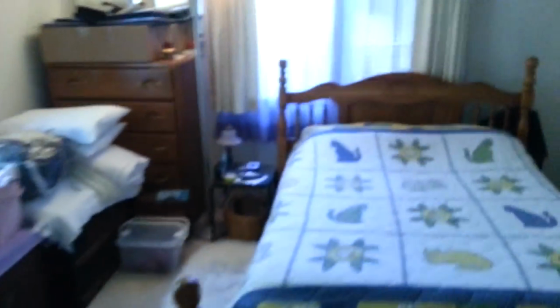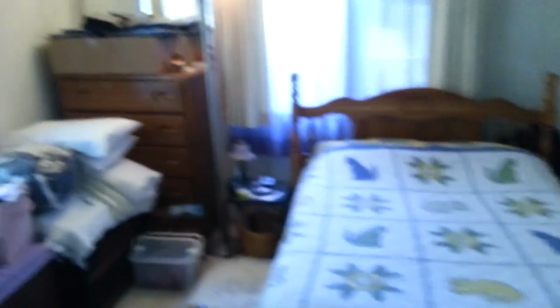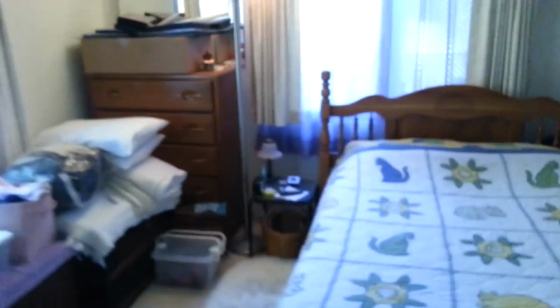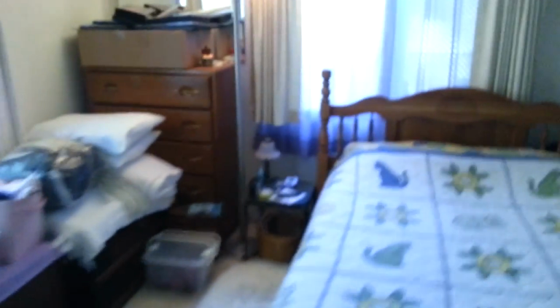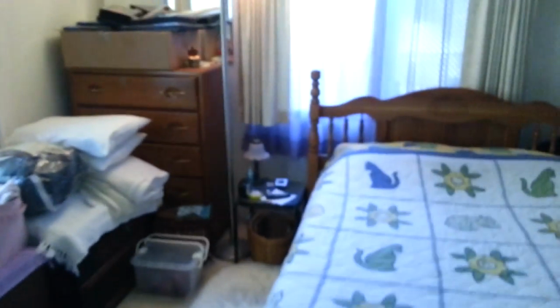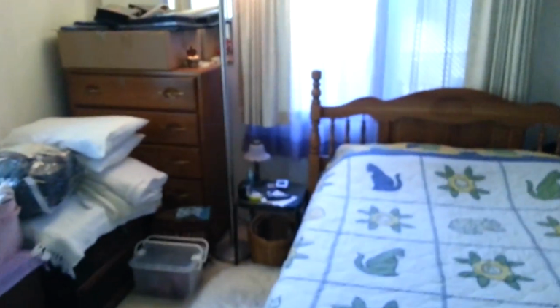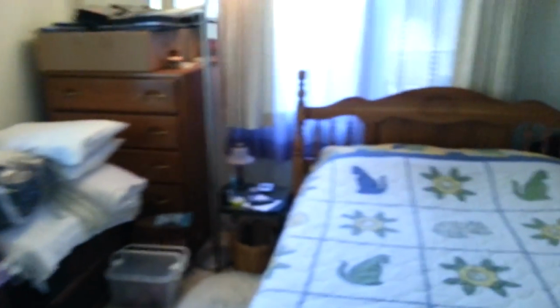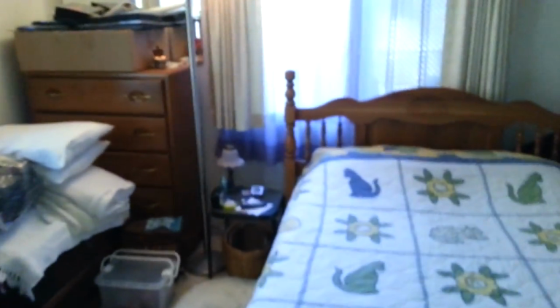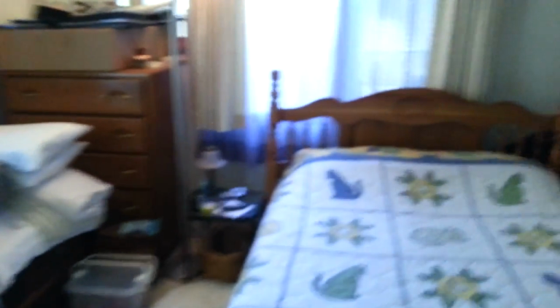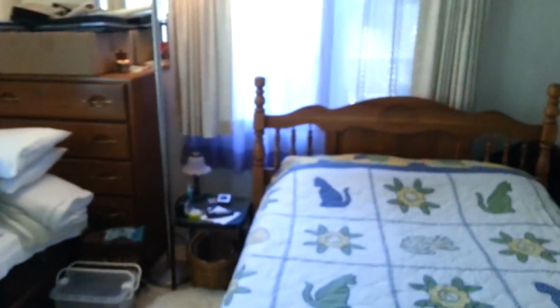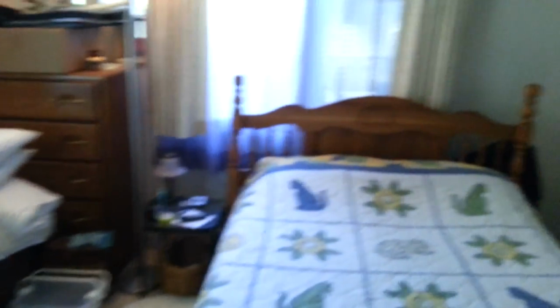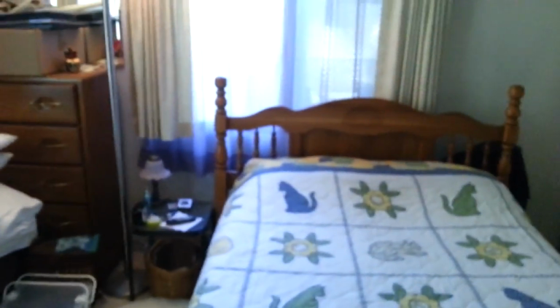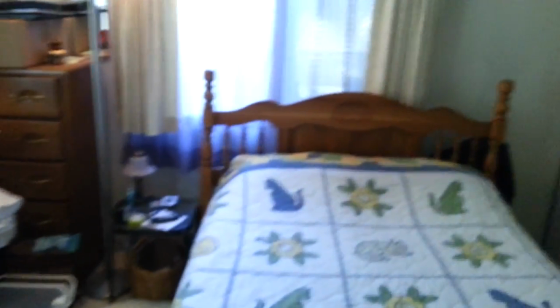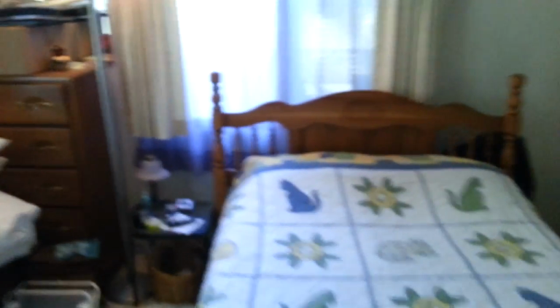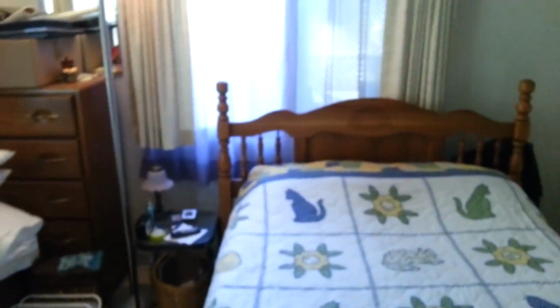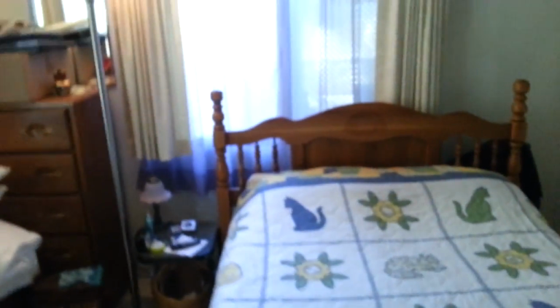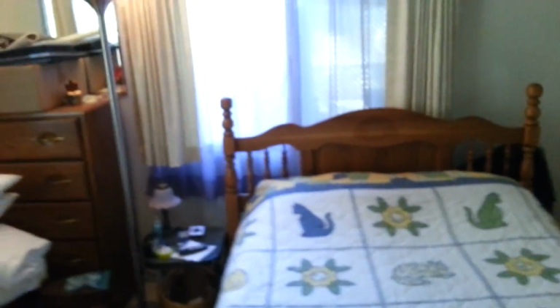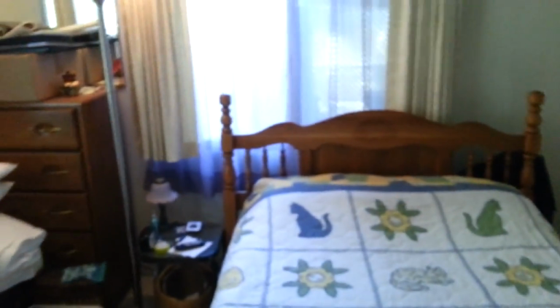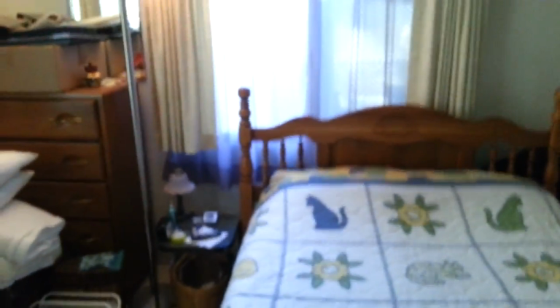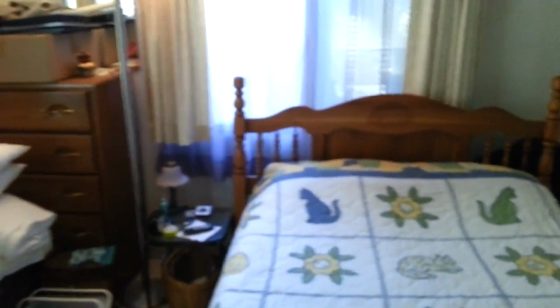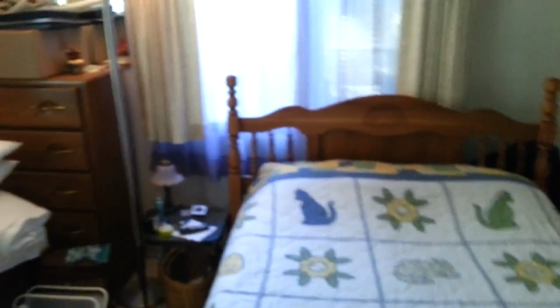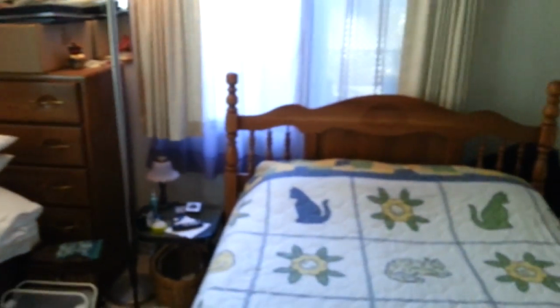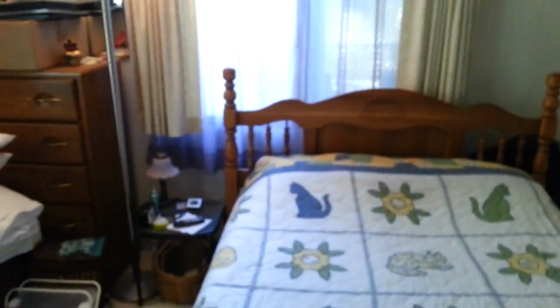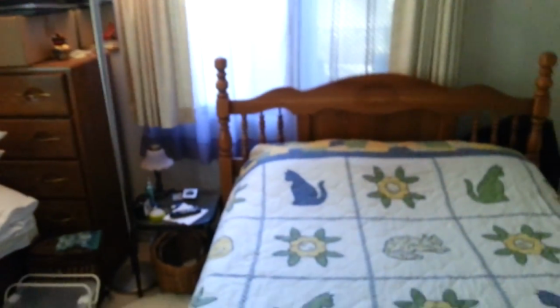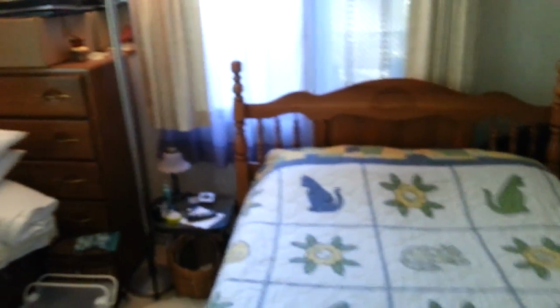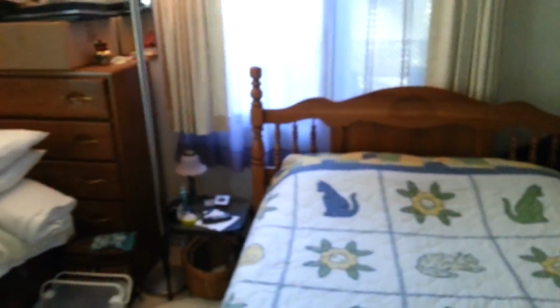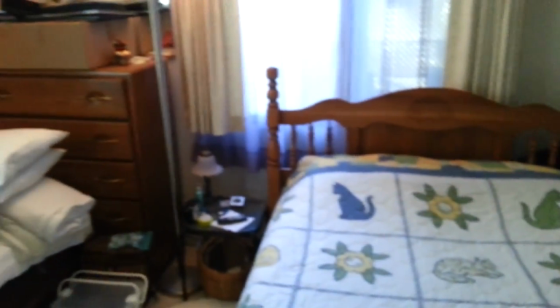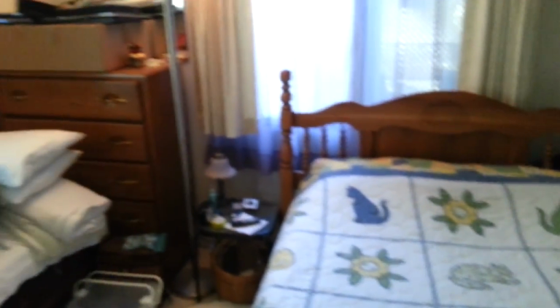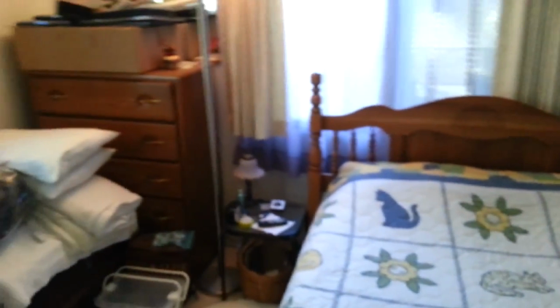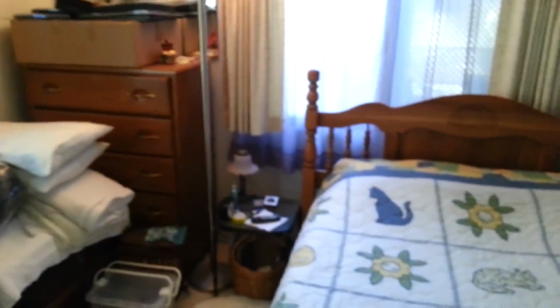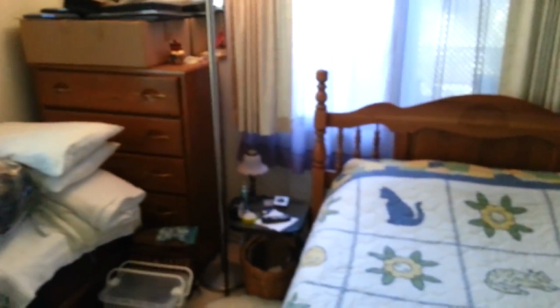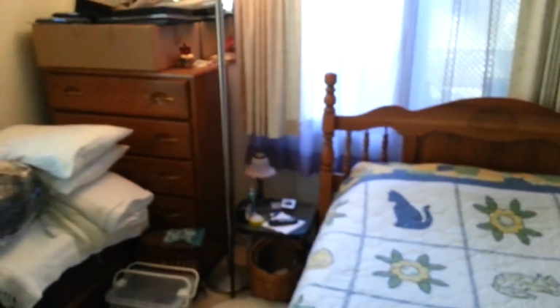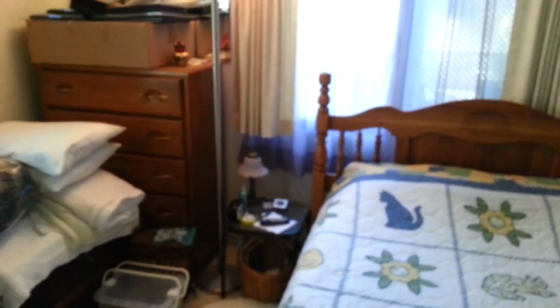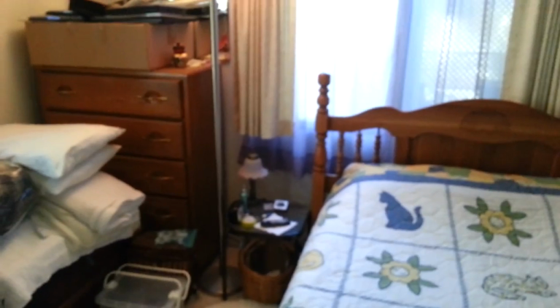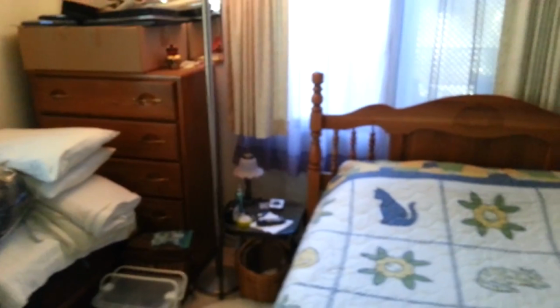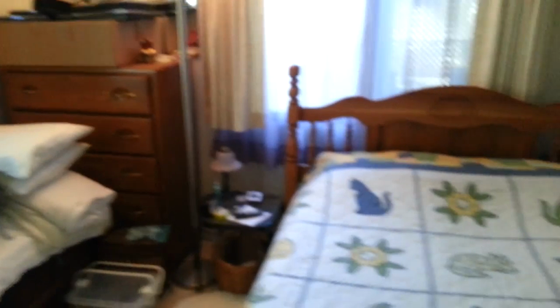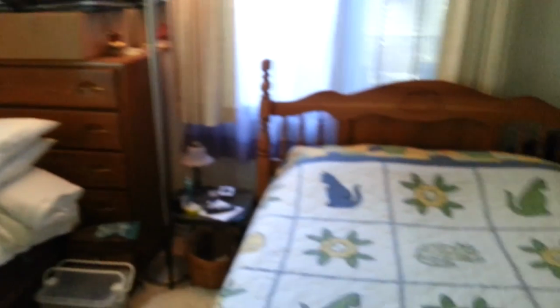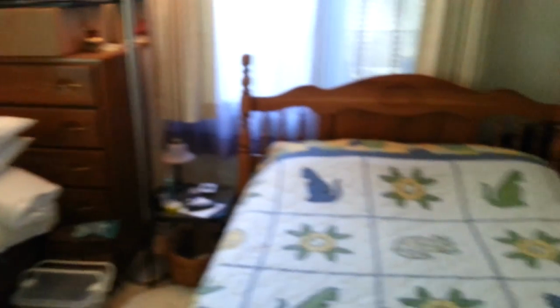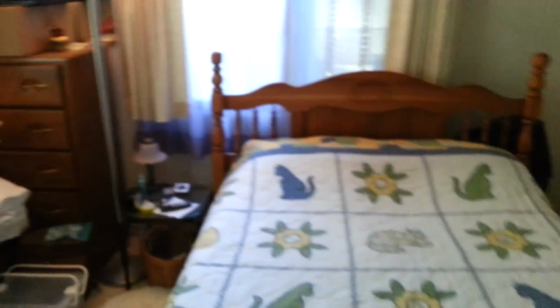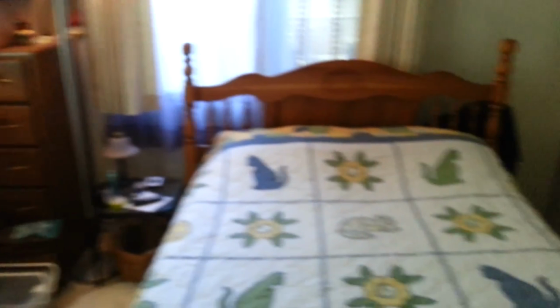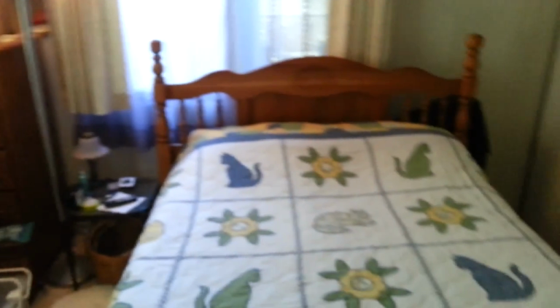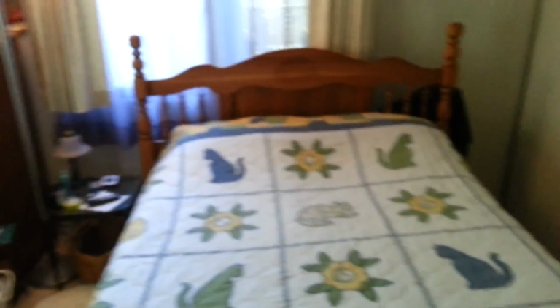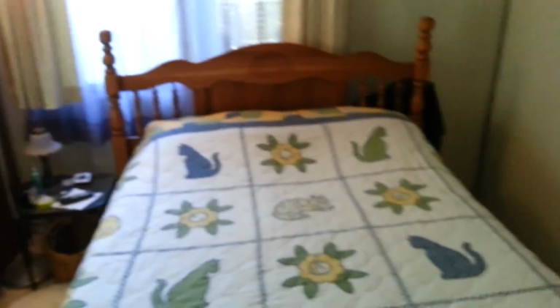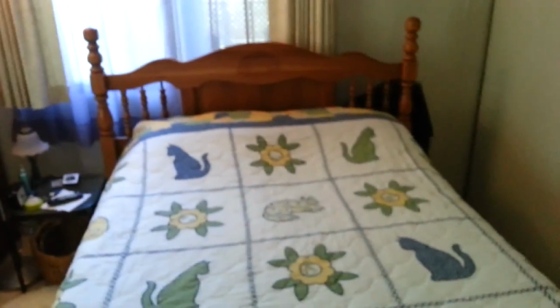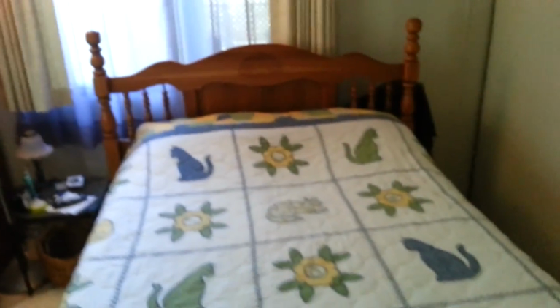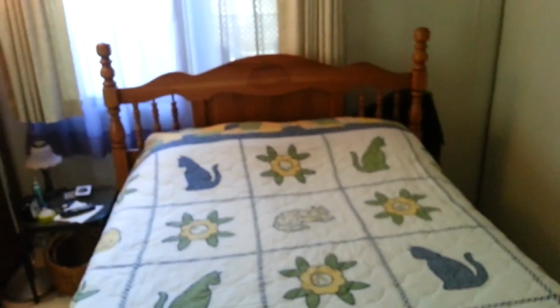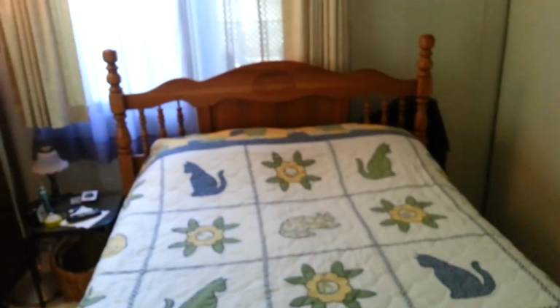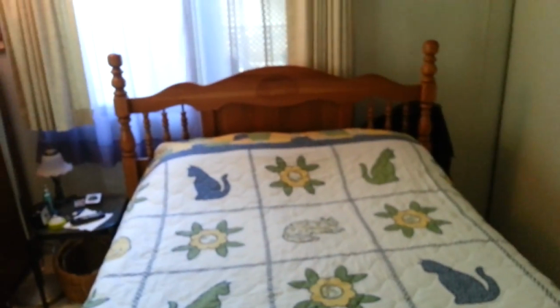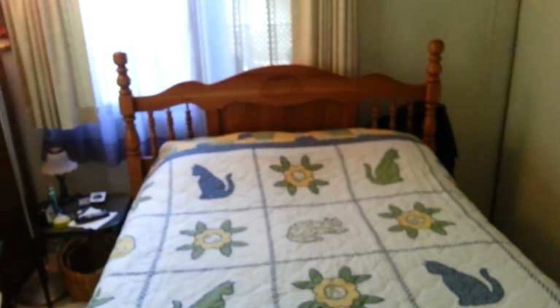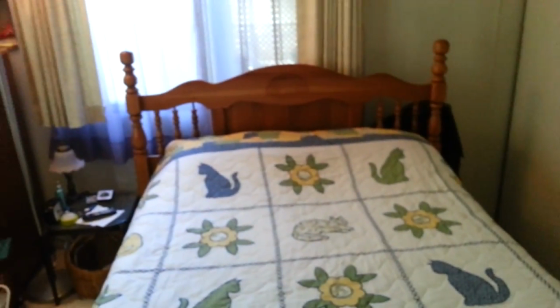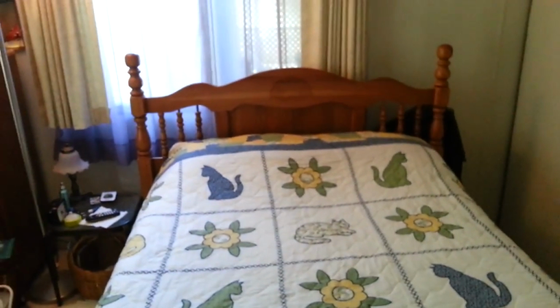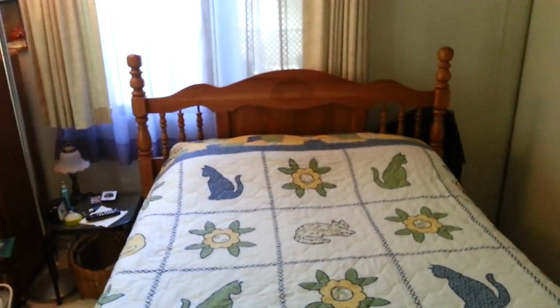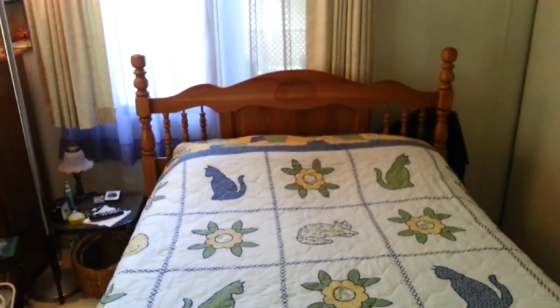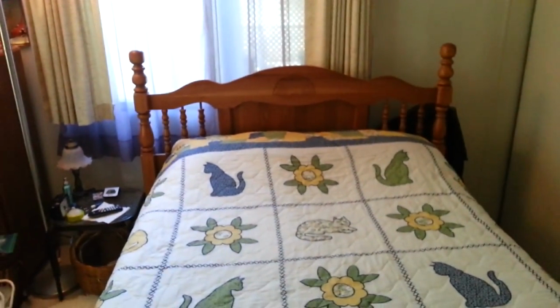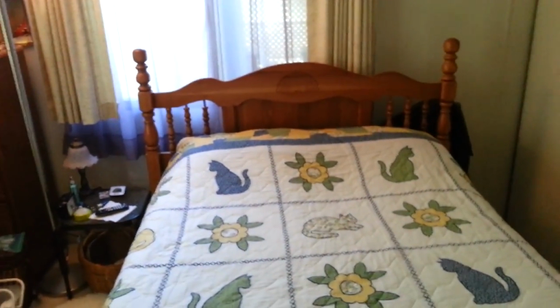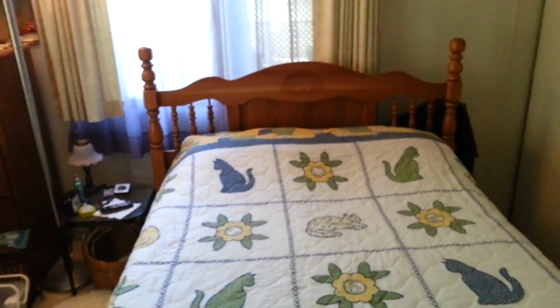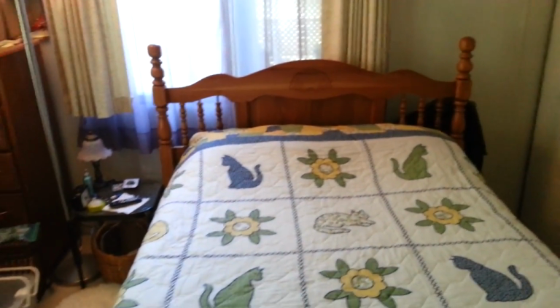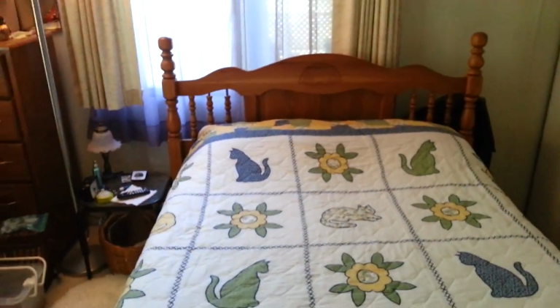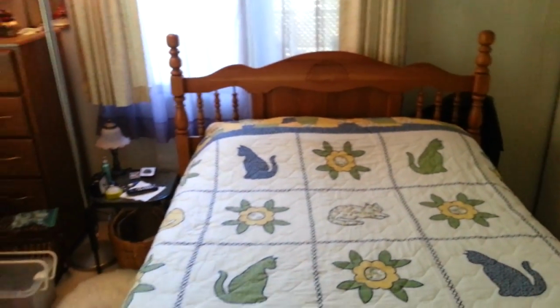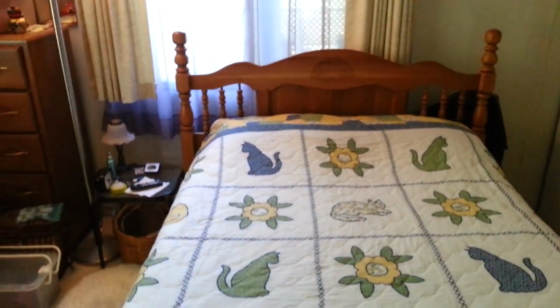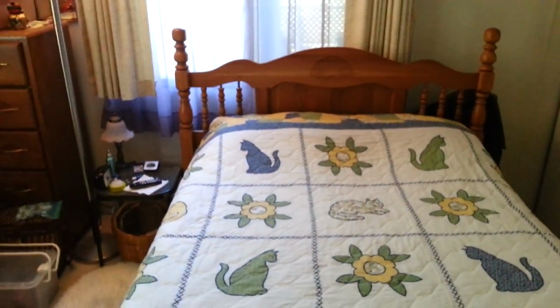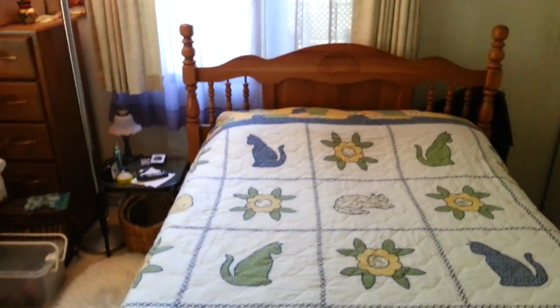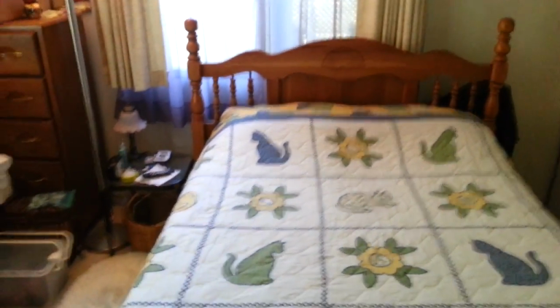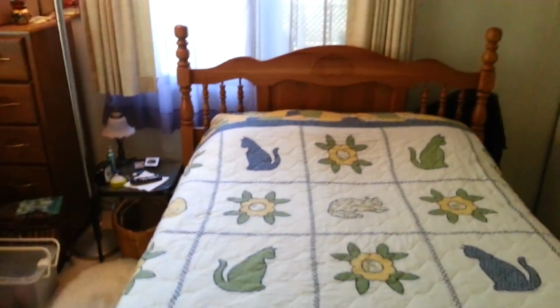We'd love to give you a private showing. Only $14,500 for this home. Happy to give you a private showing.